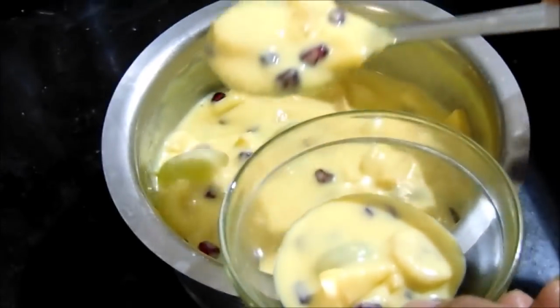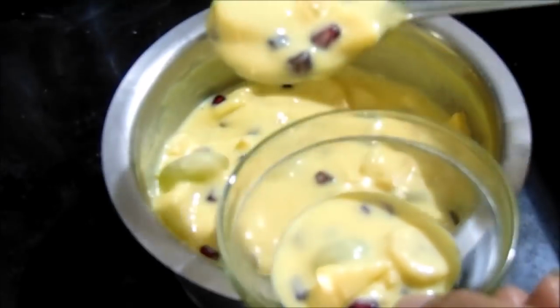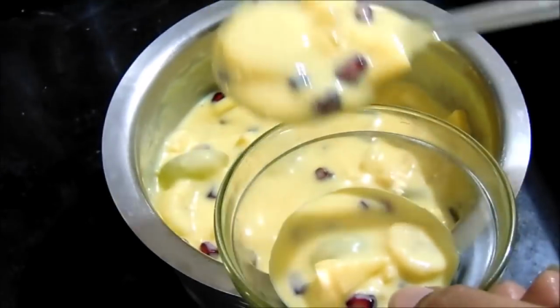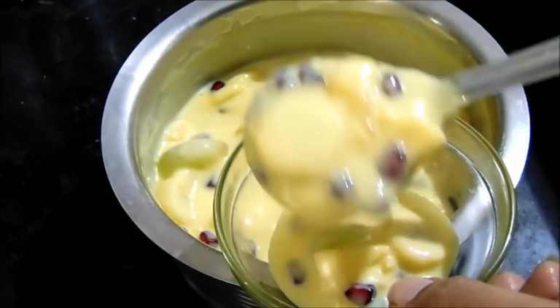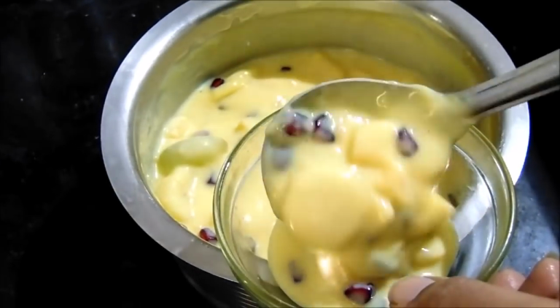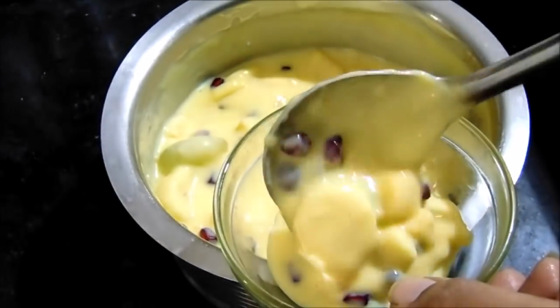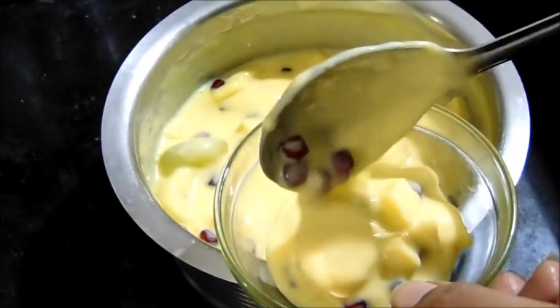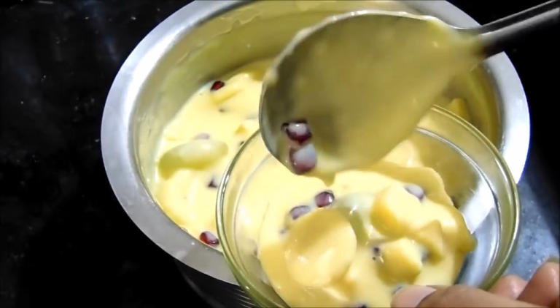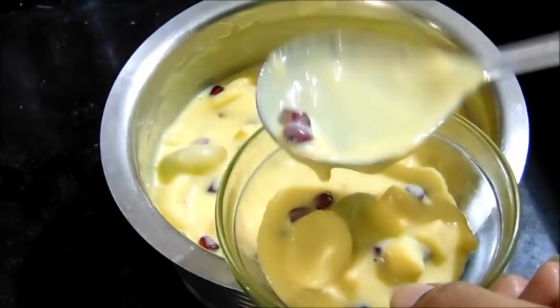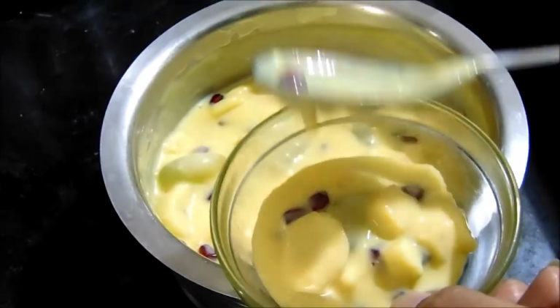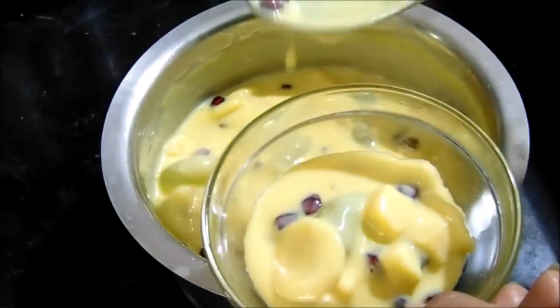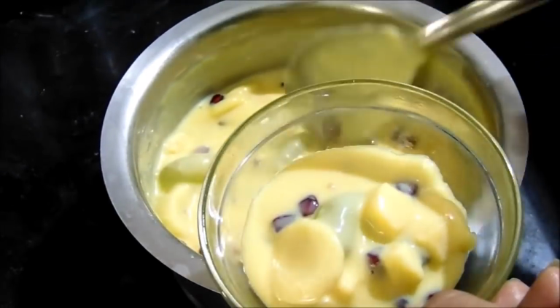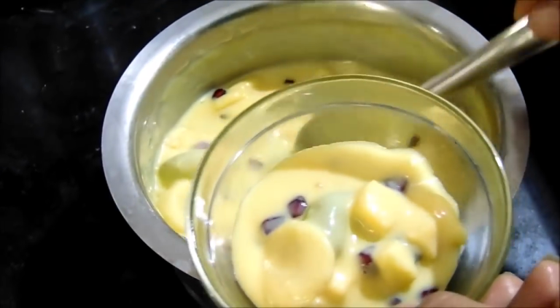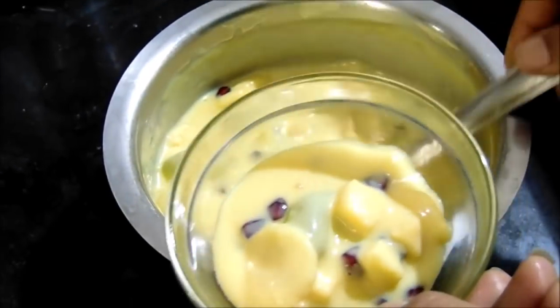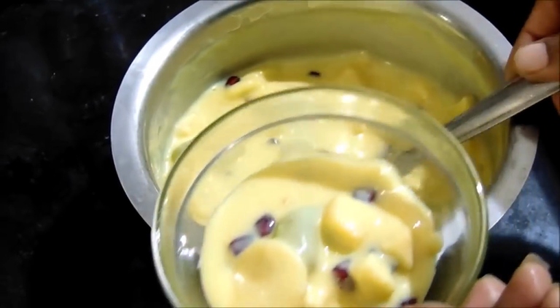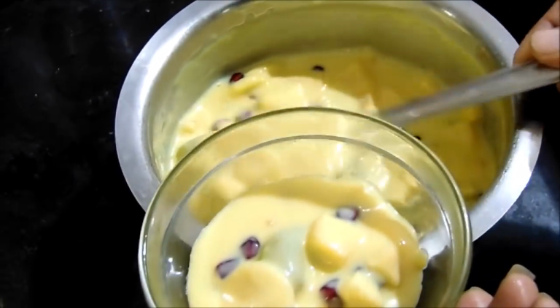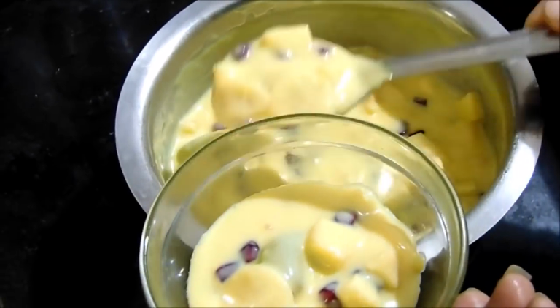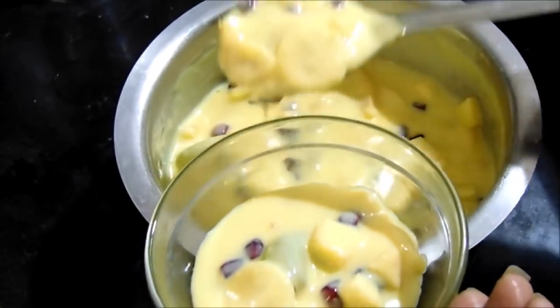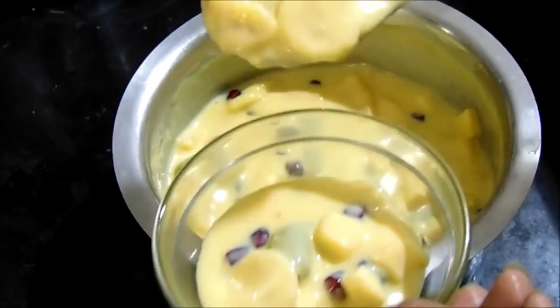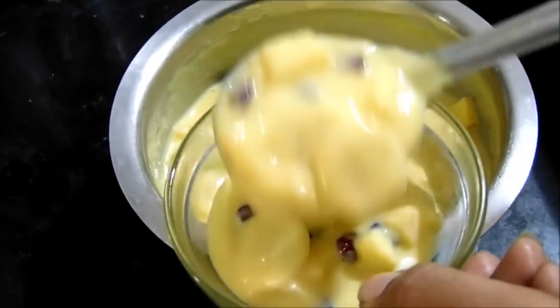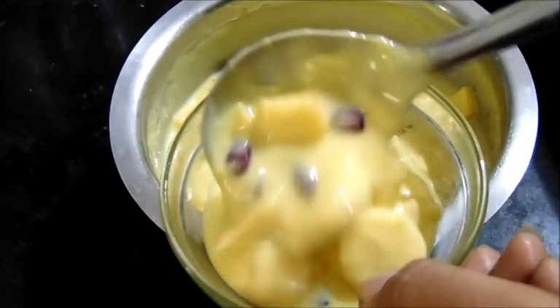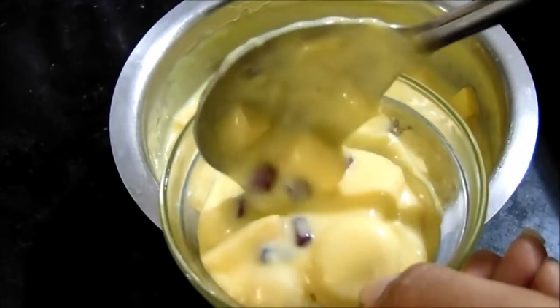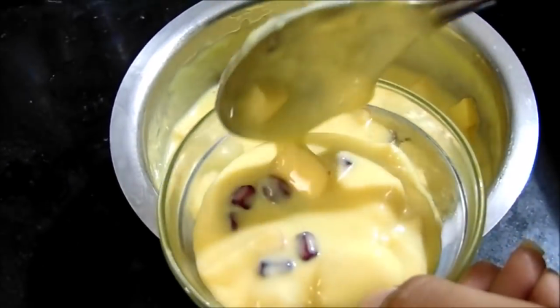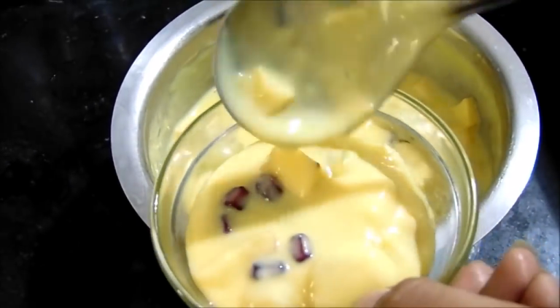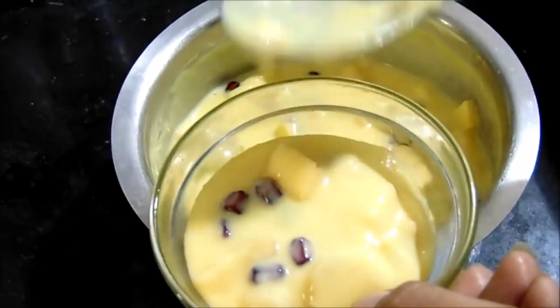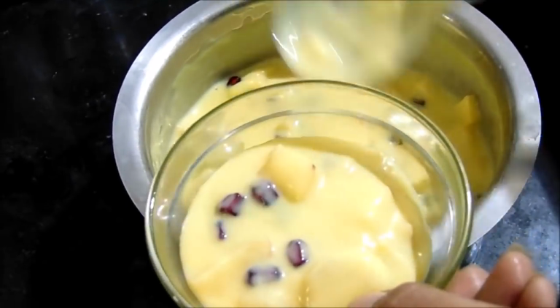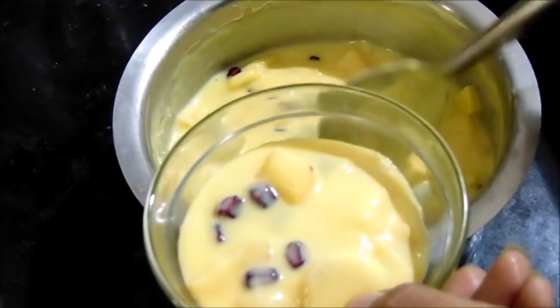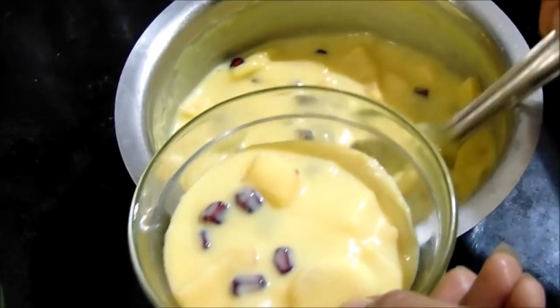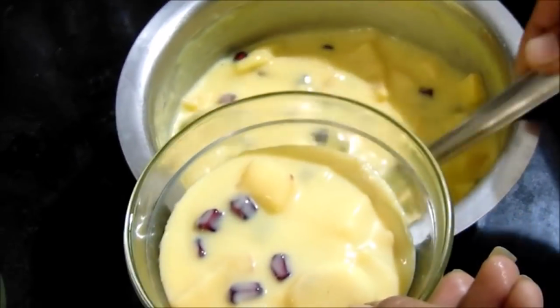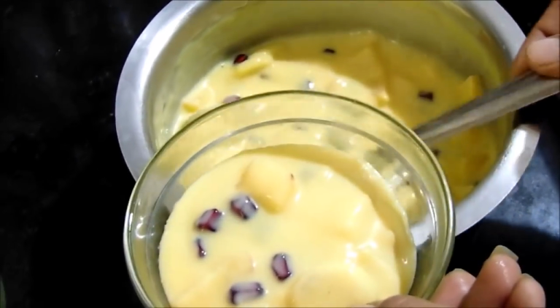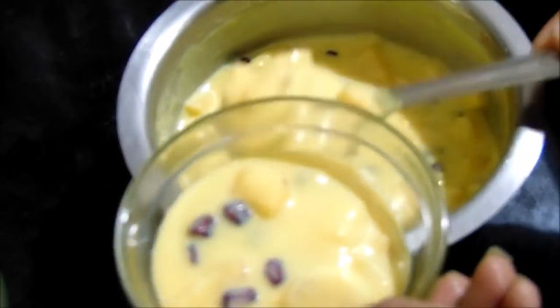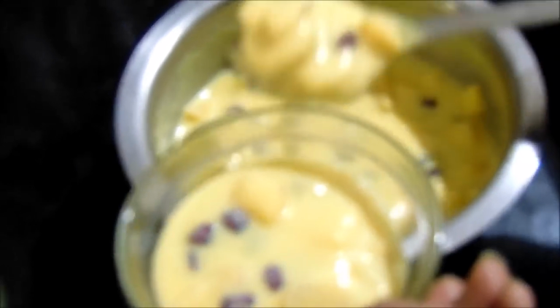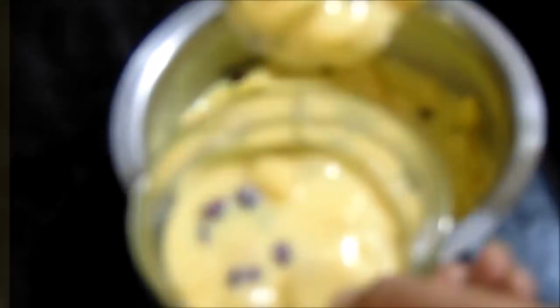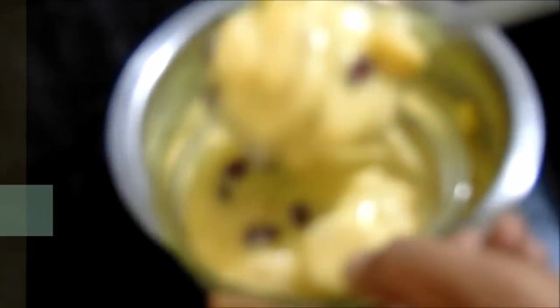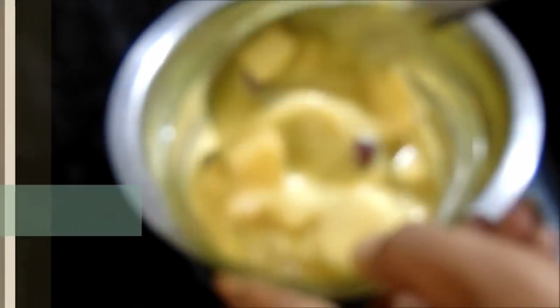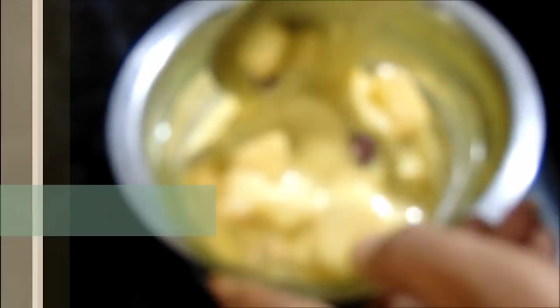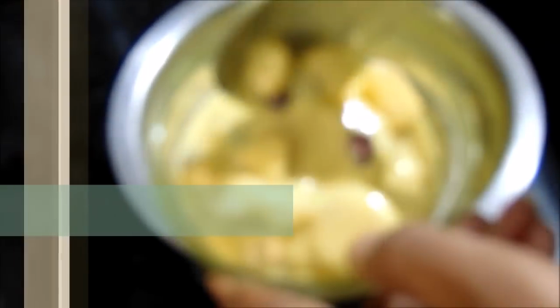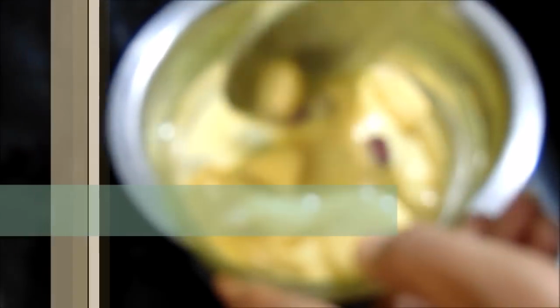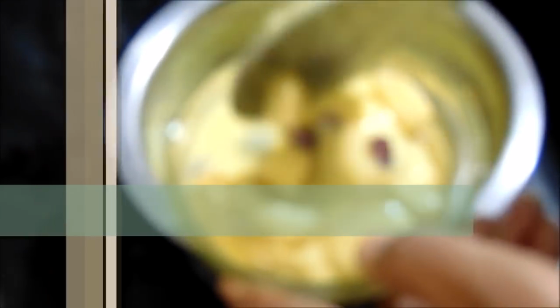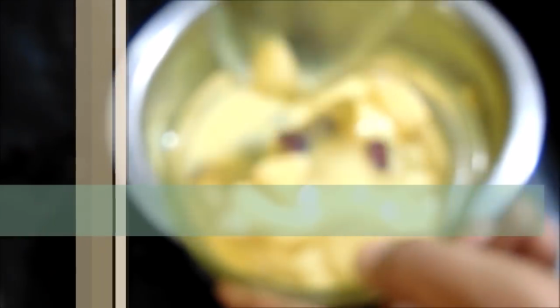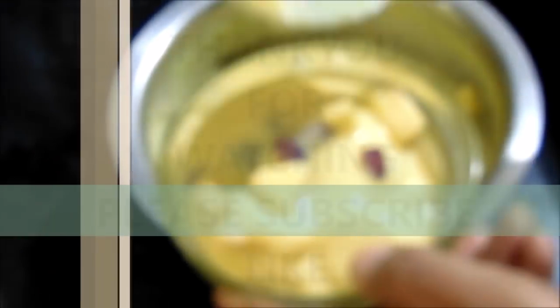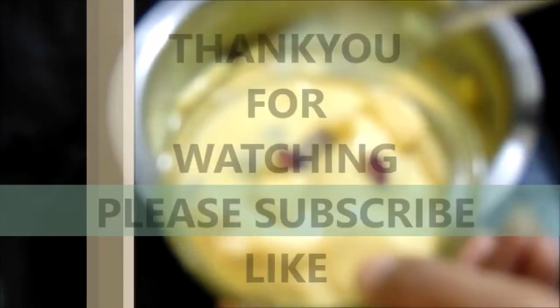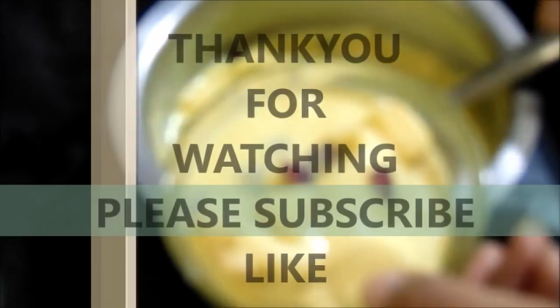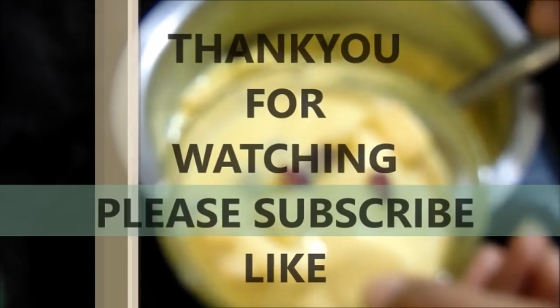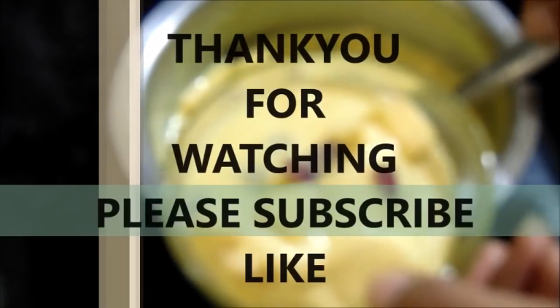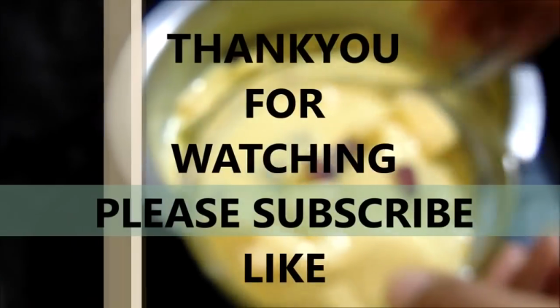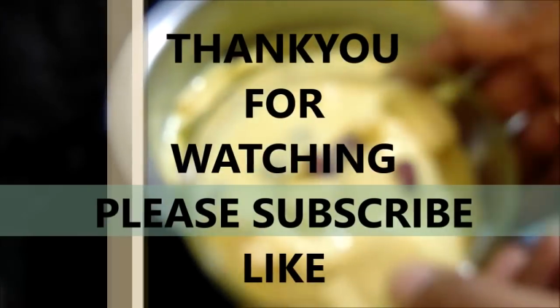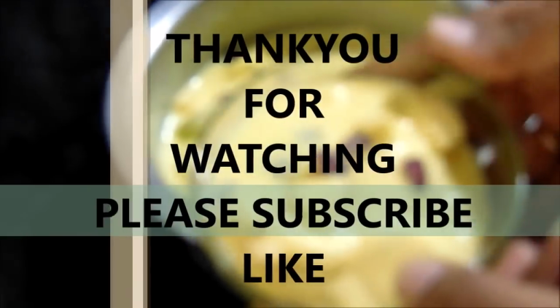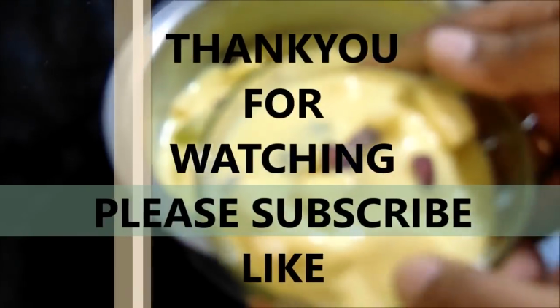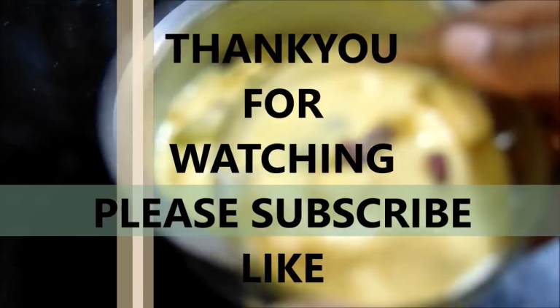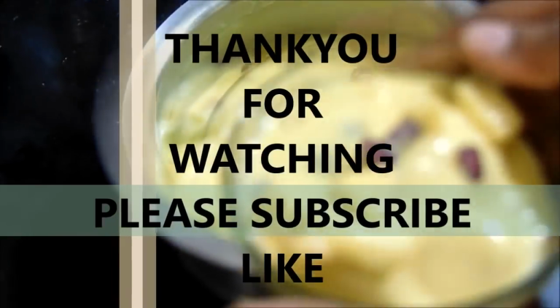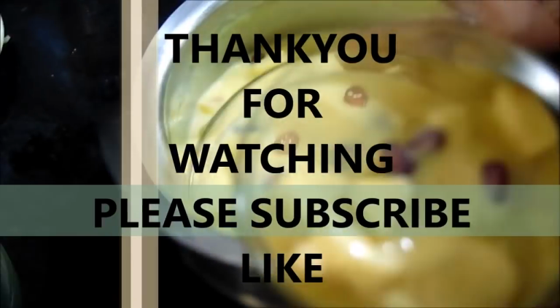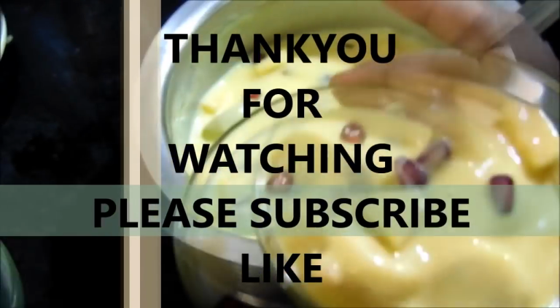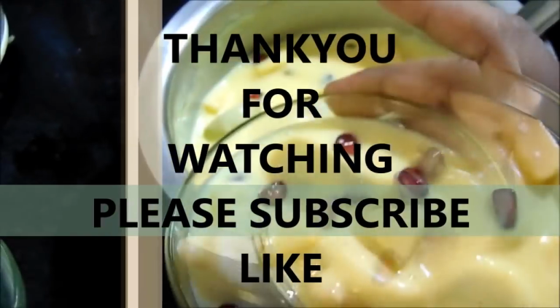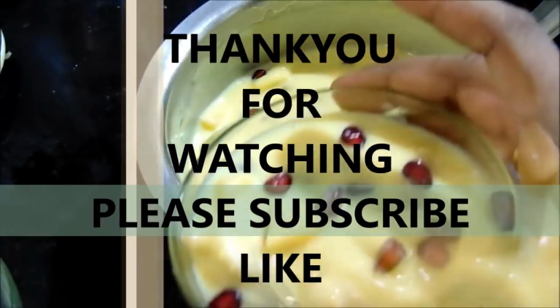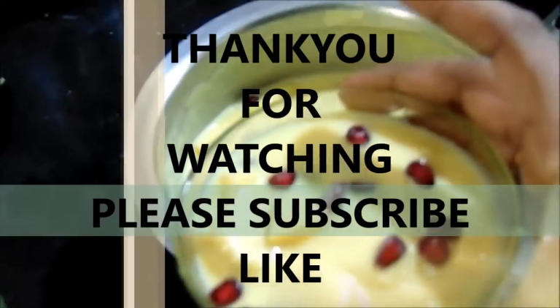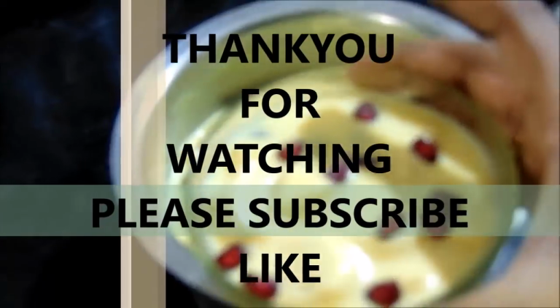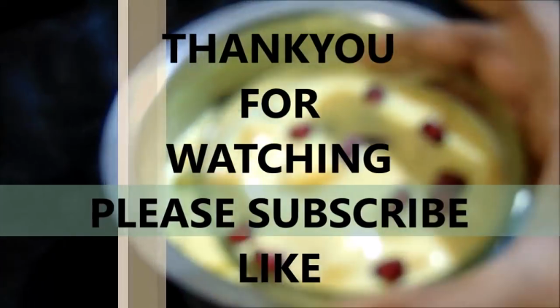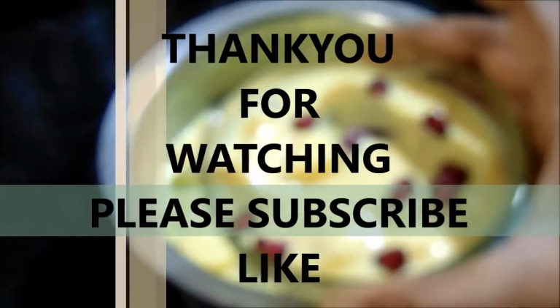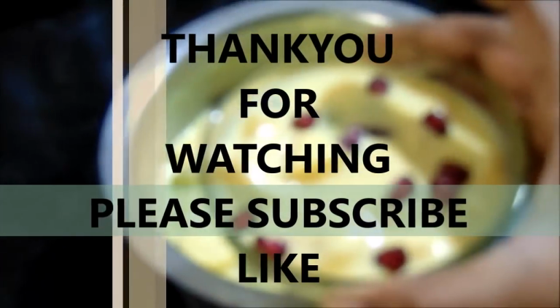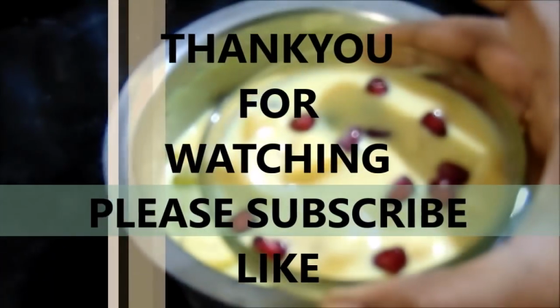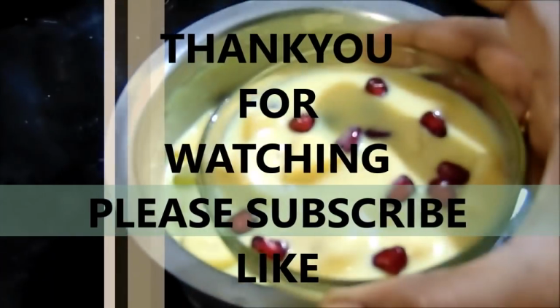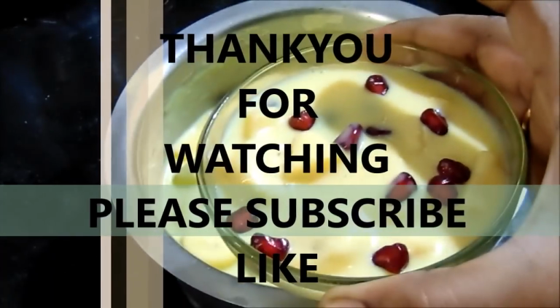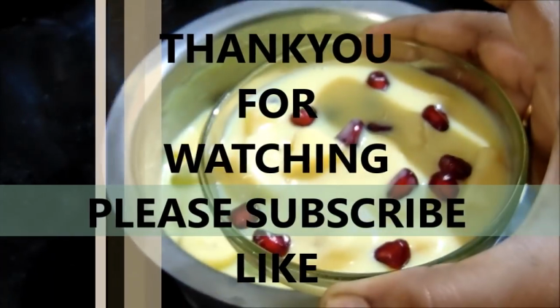Please like this video and subscribe to my channel. Okay, bye!